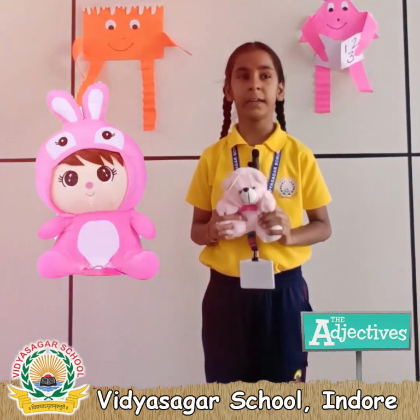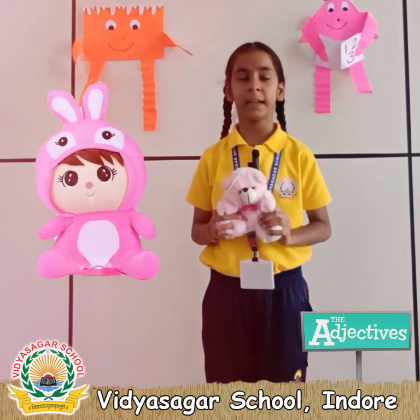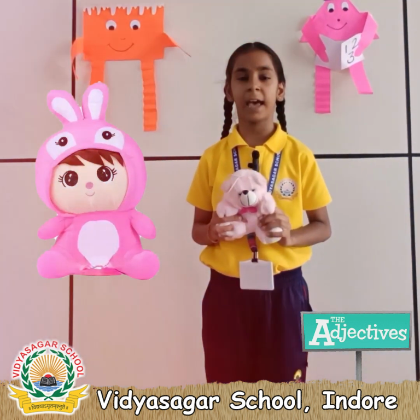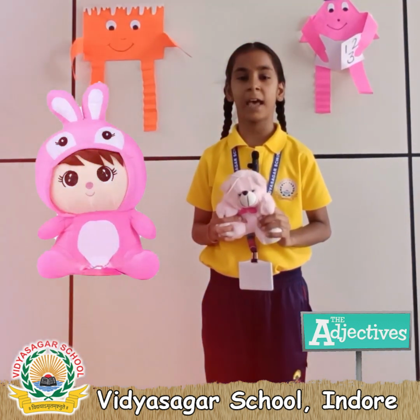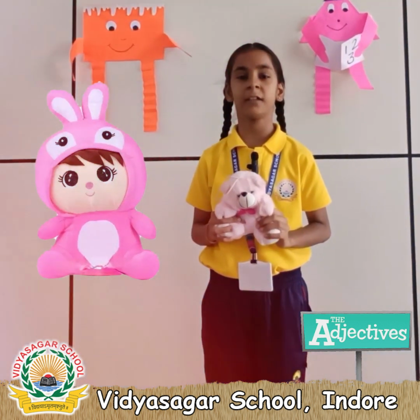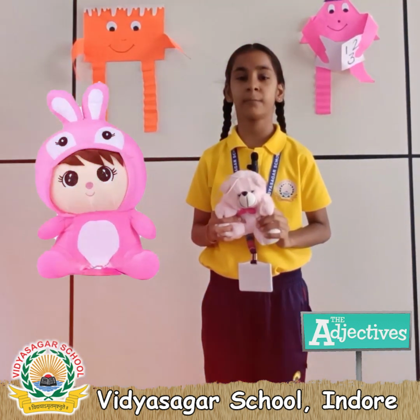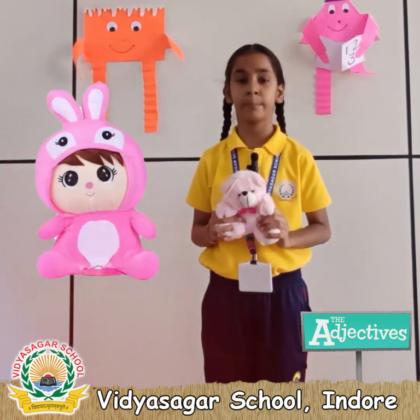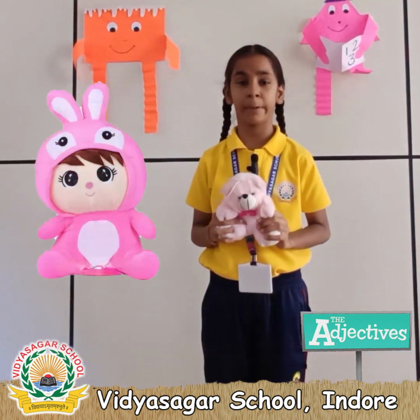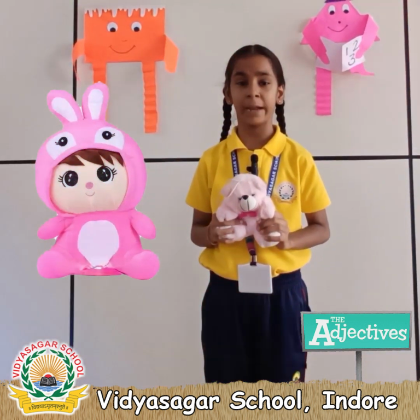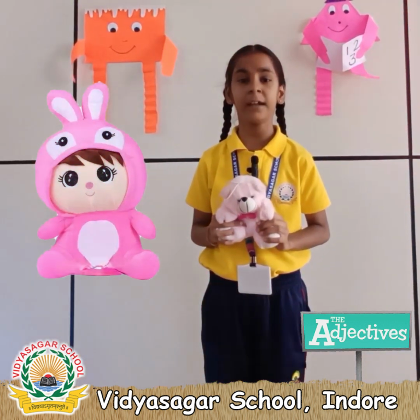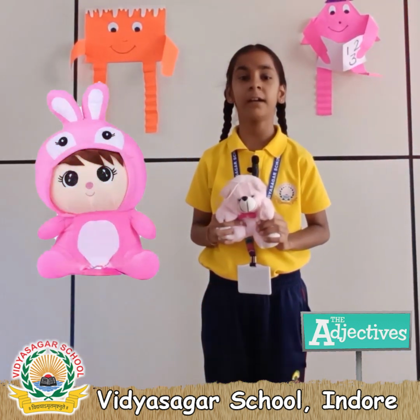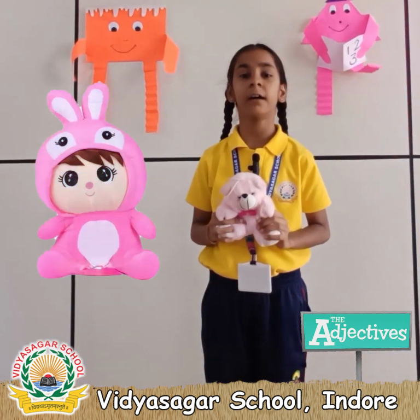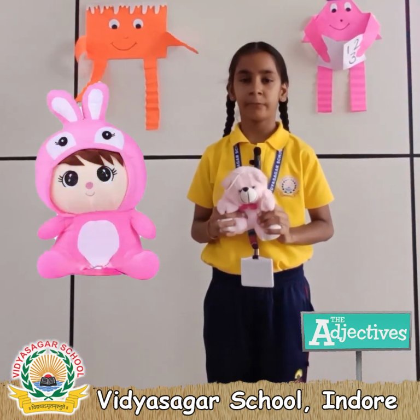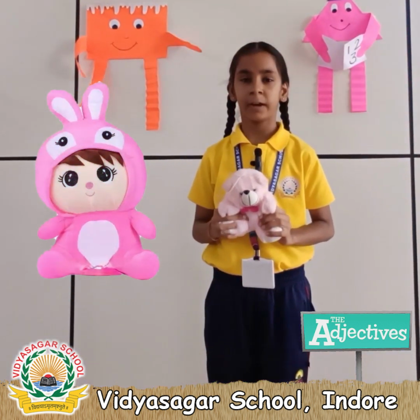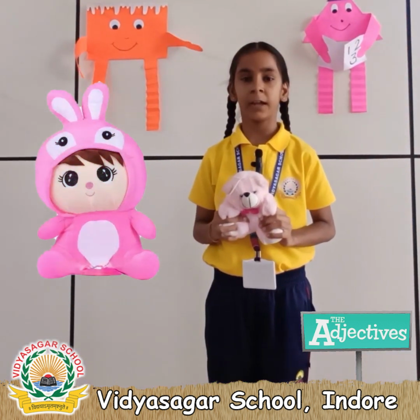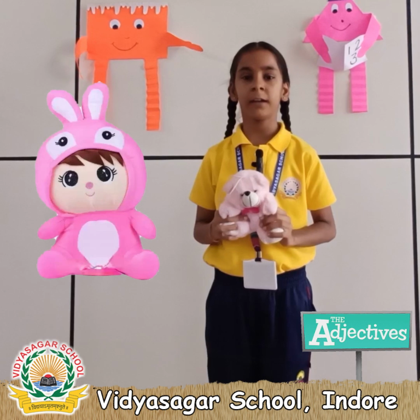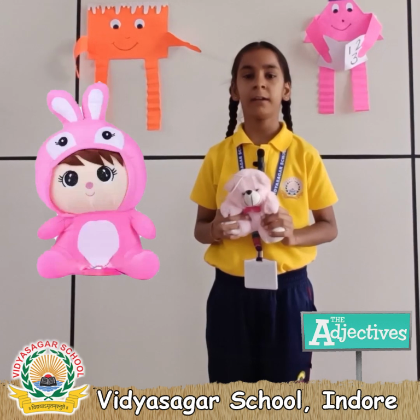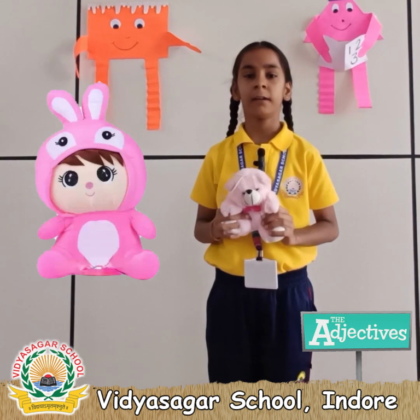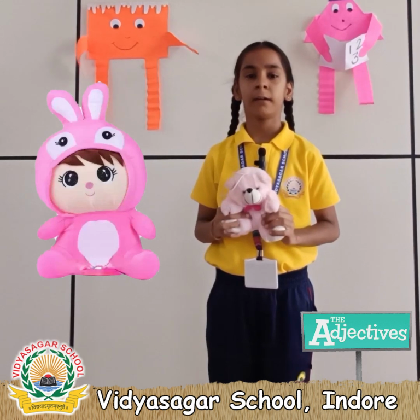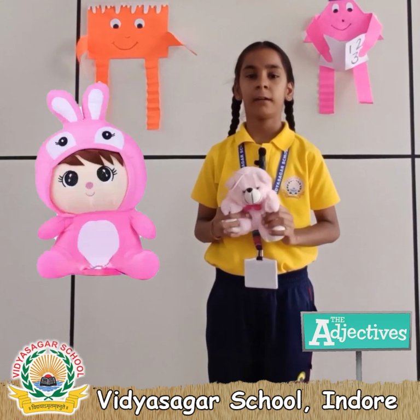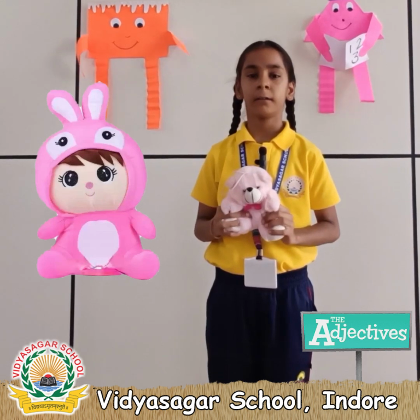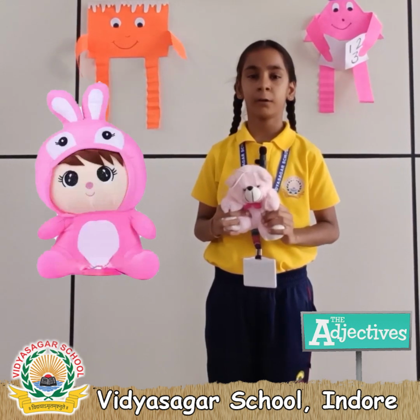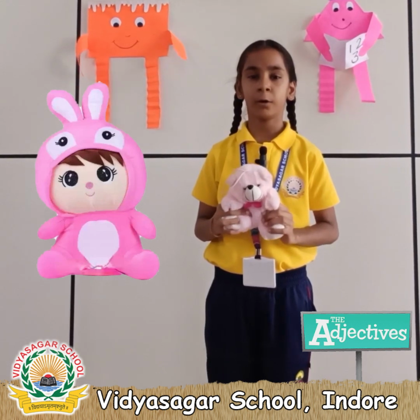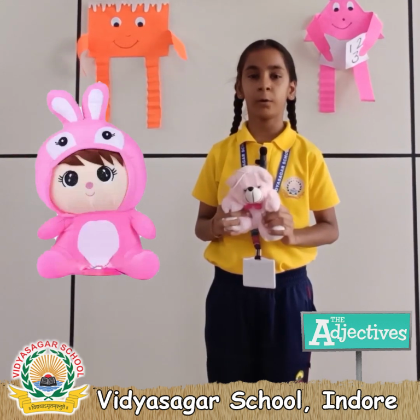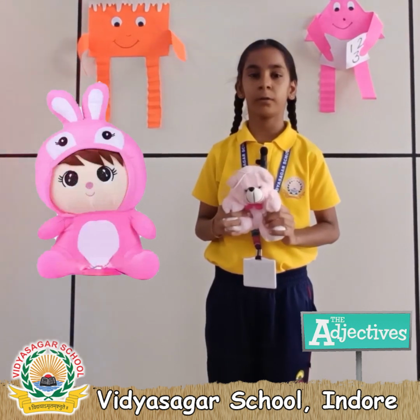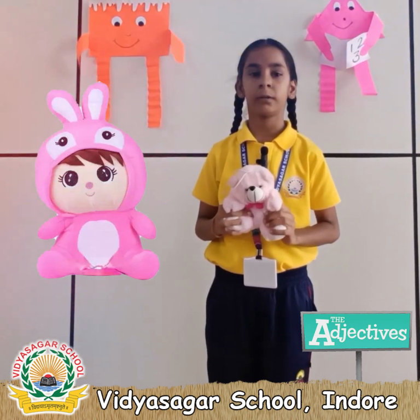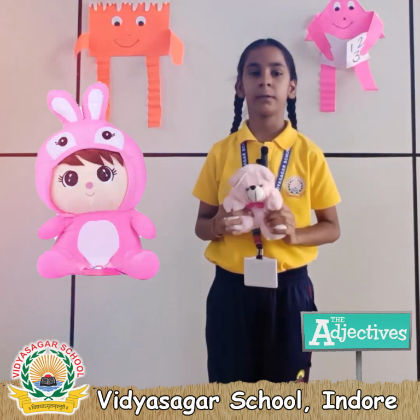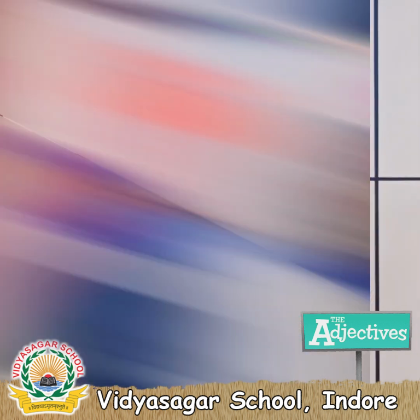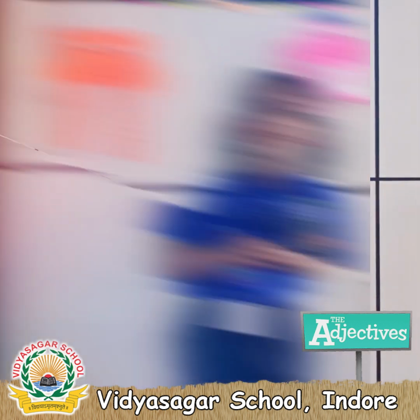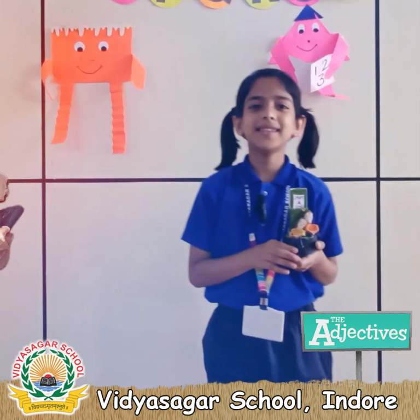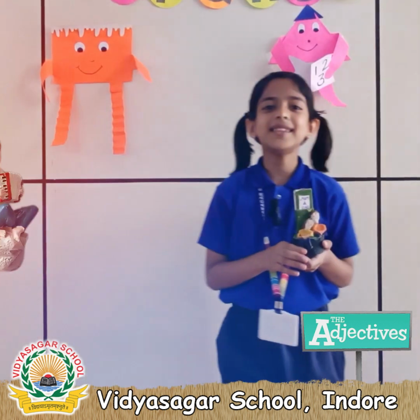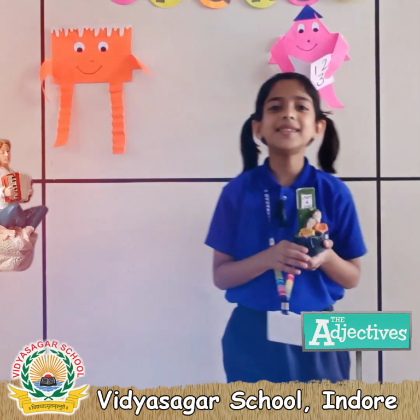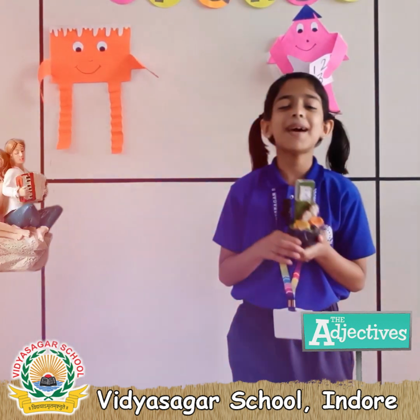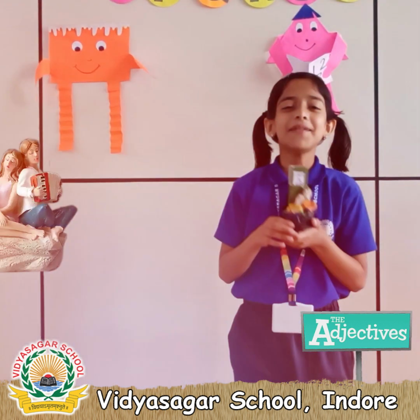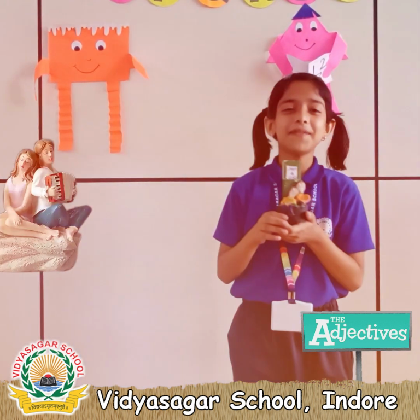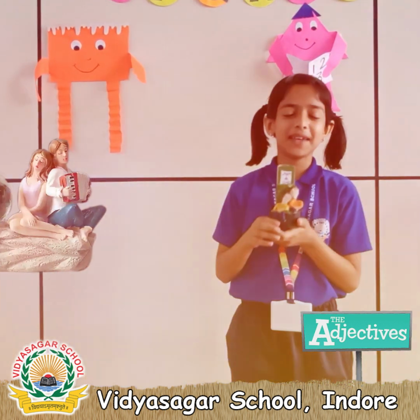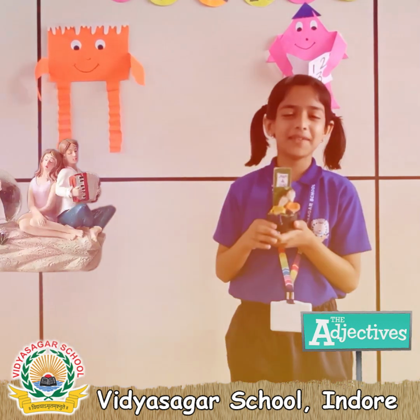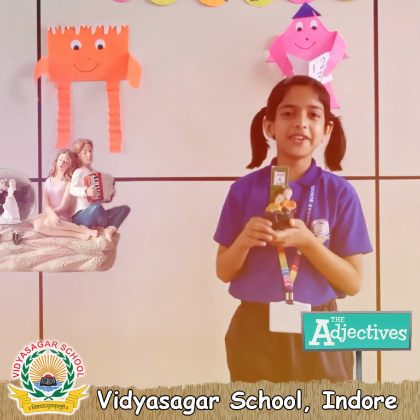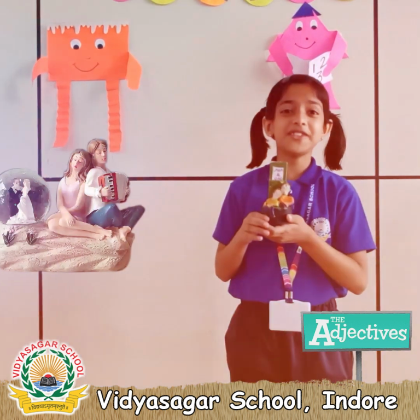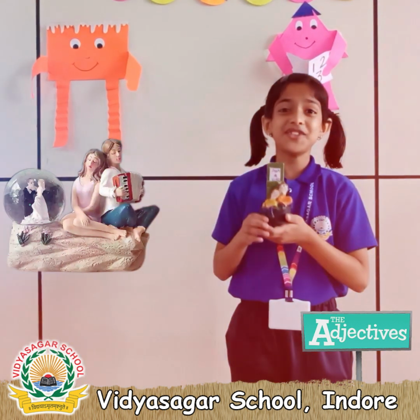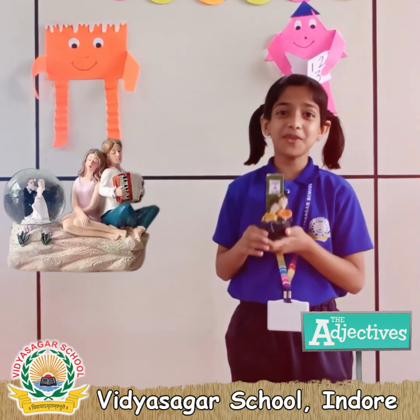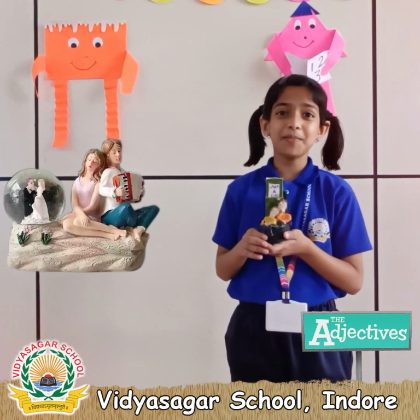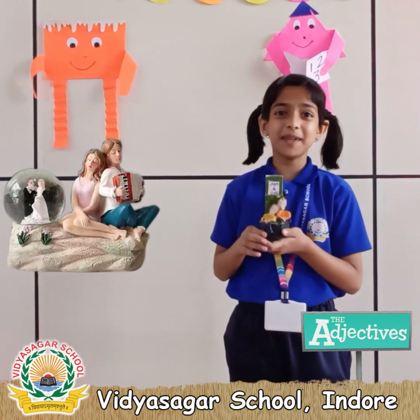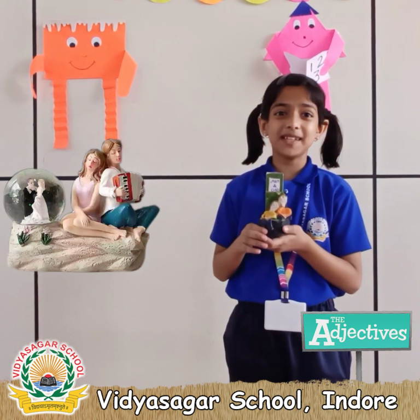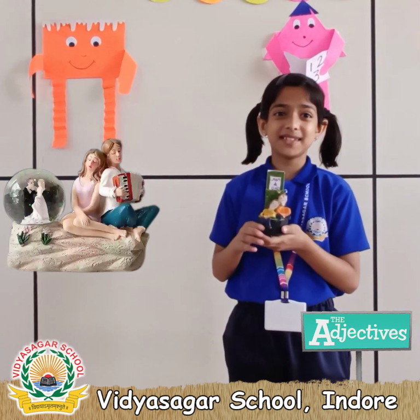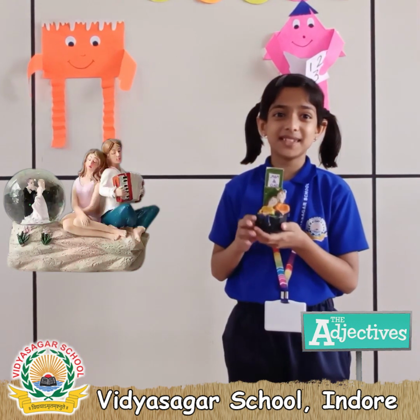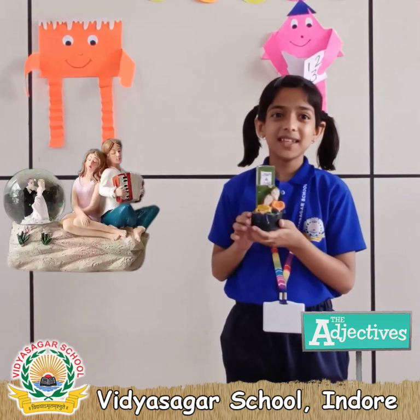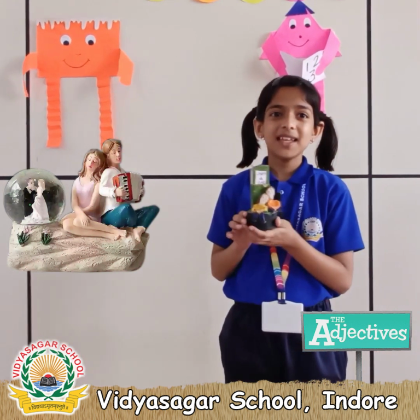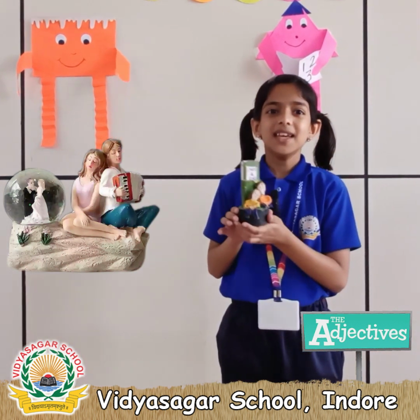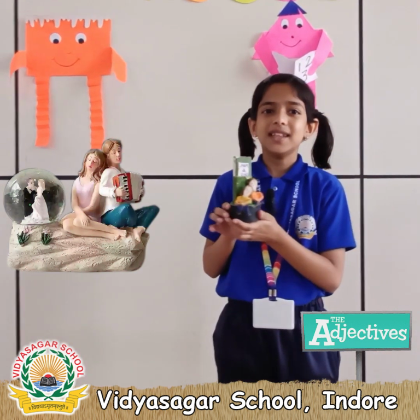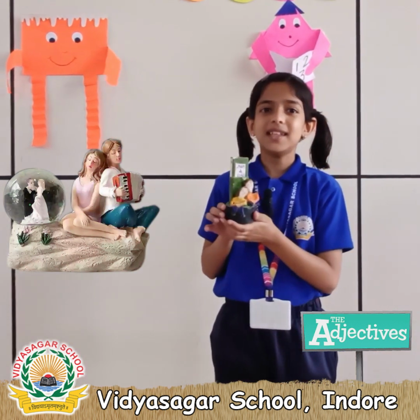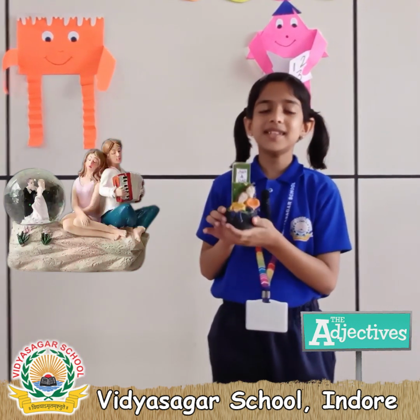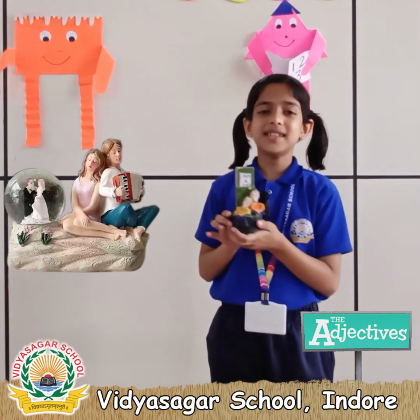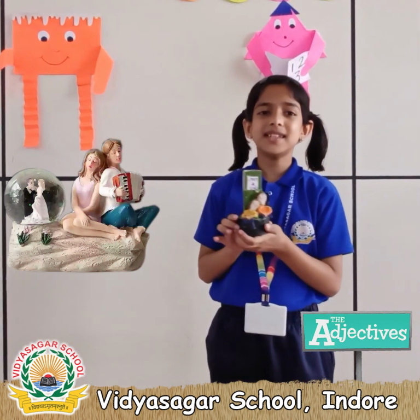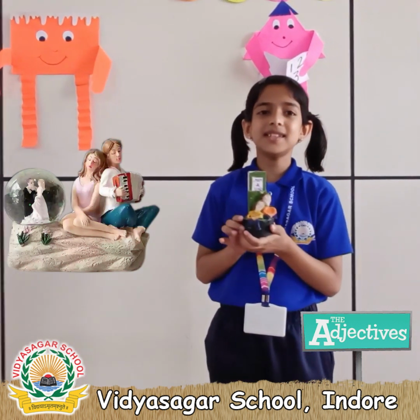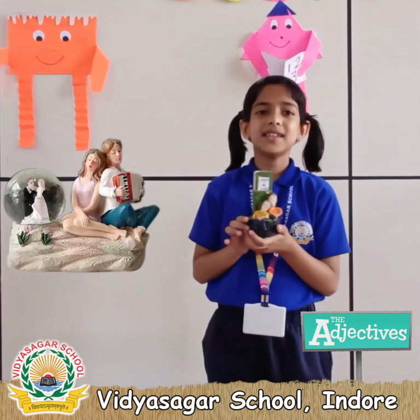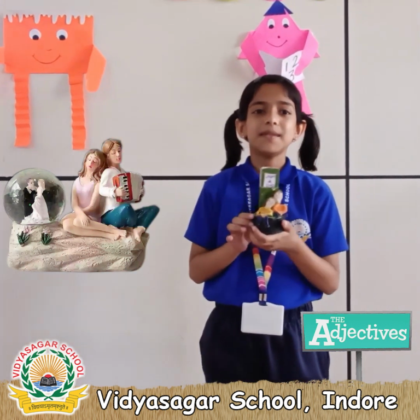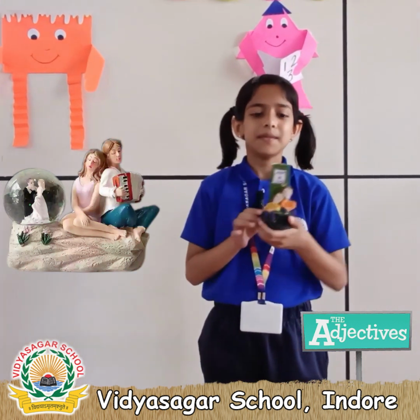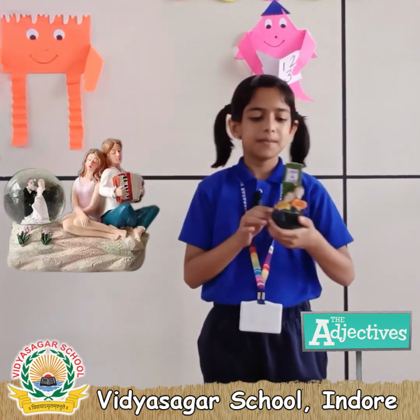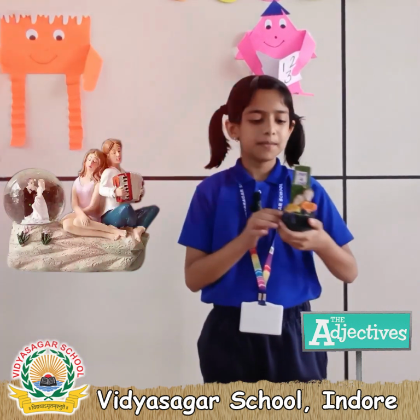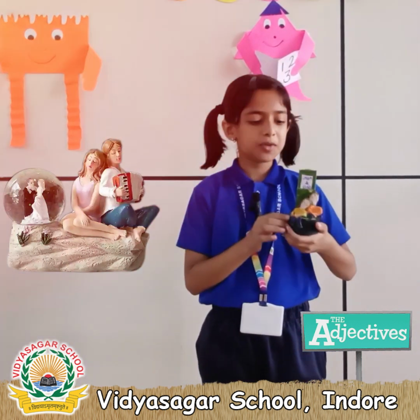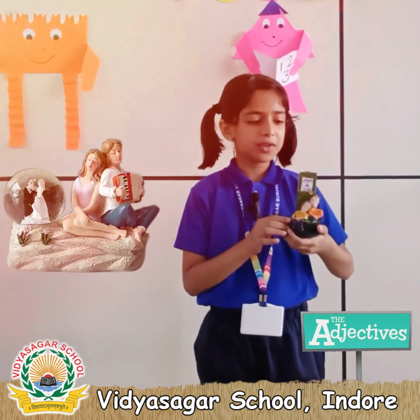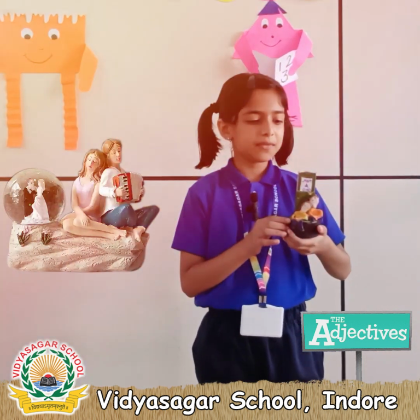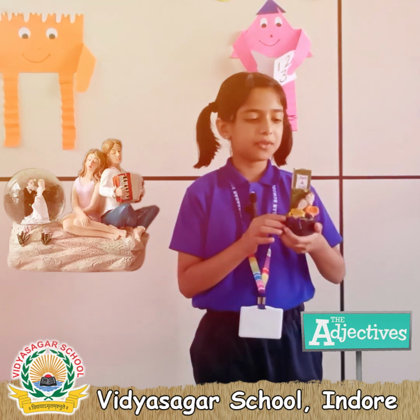It has a pink fur coat. This is my favorite showpiece. This is beautiful.